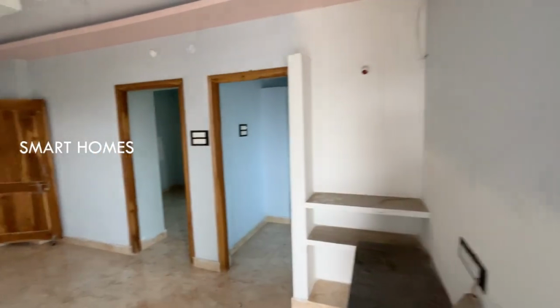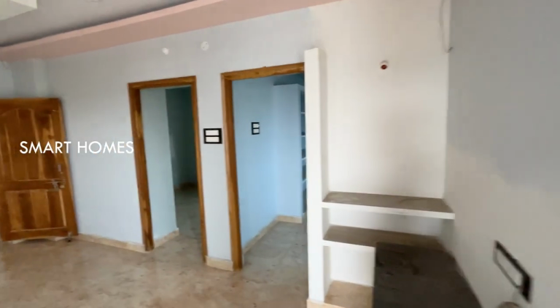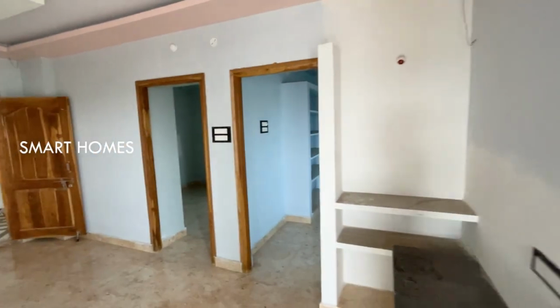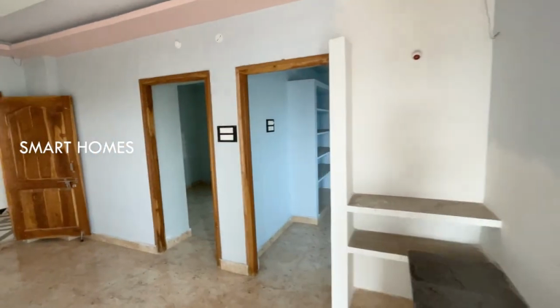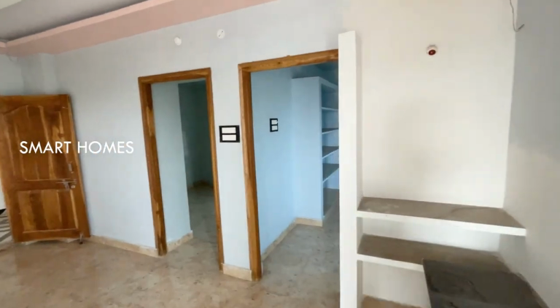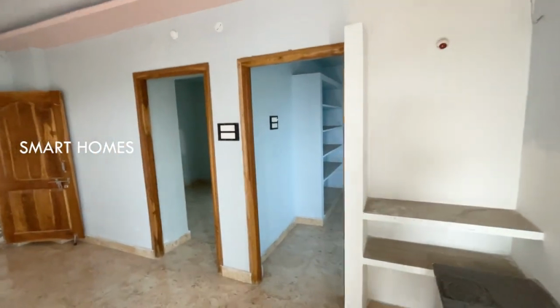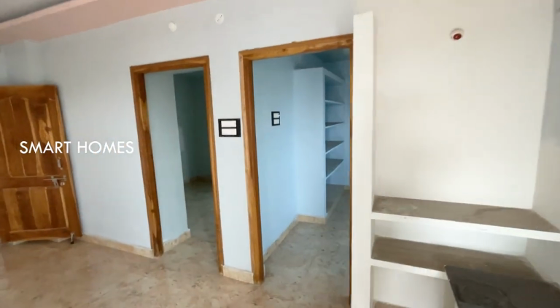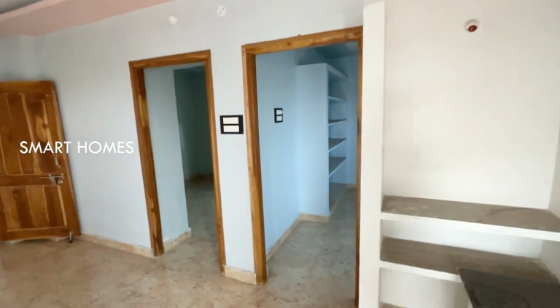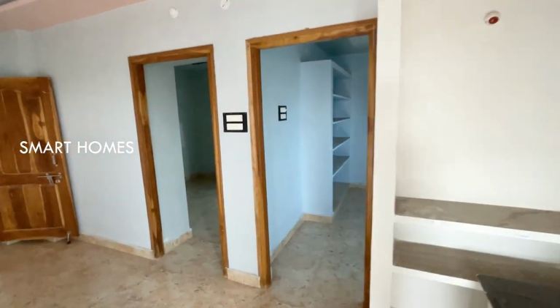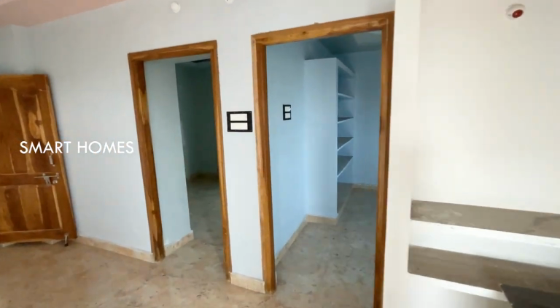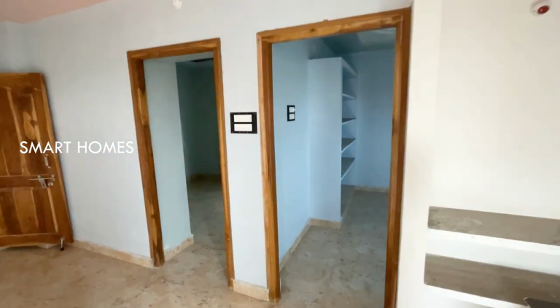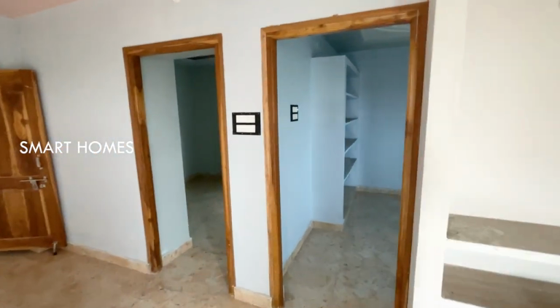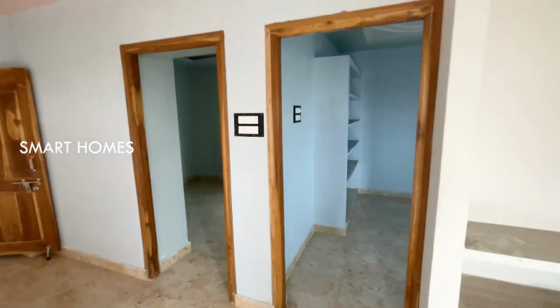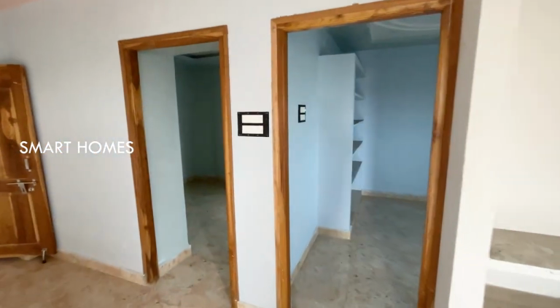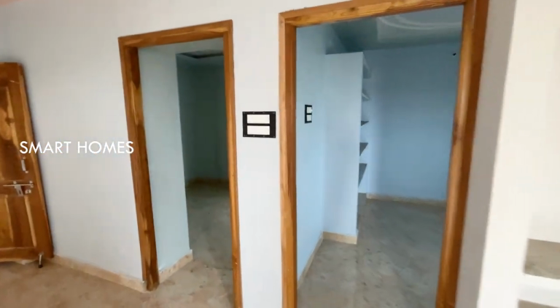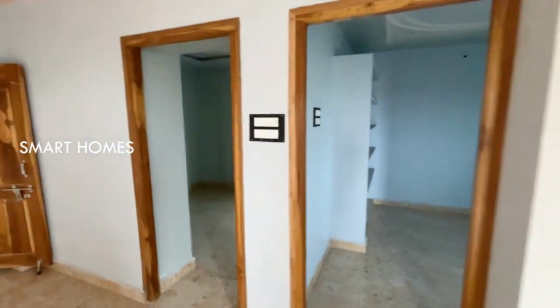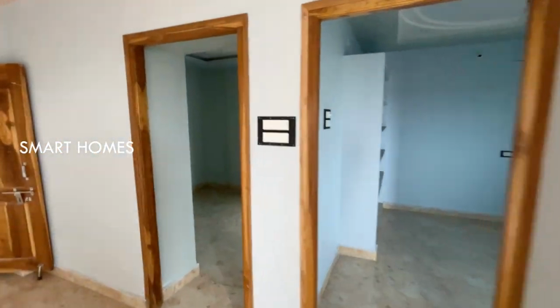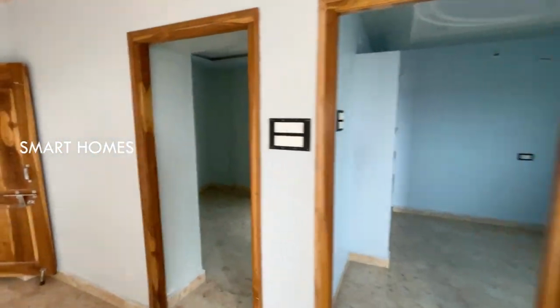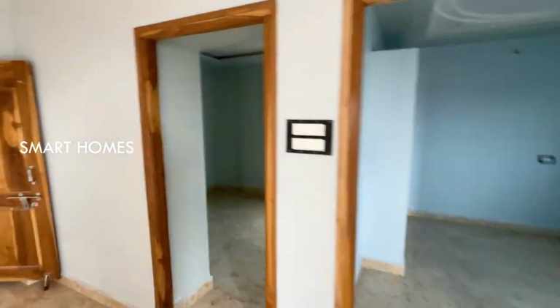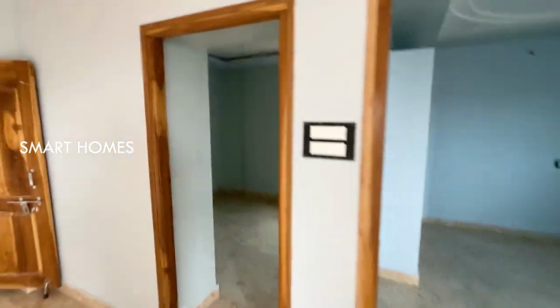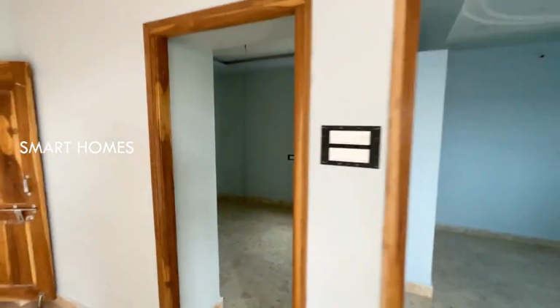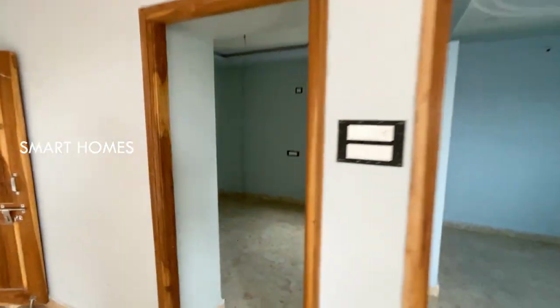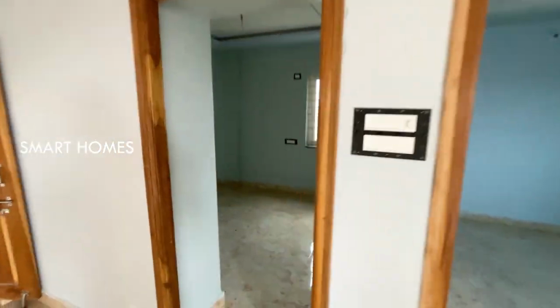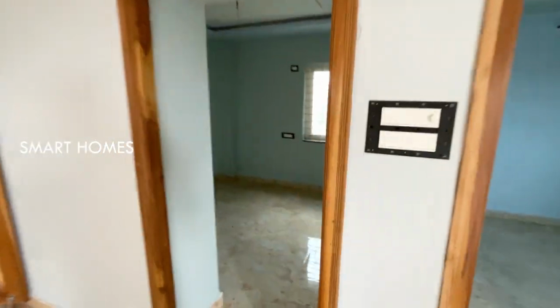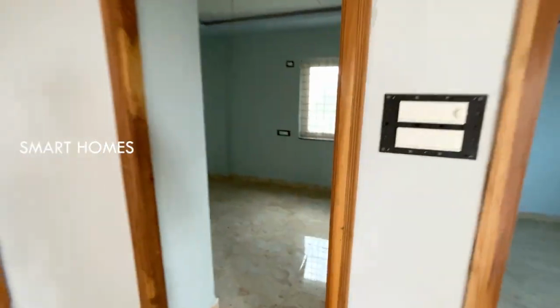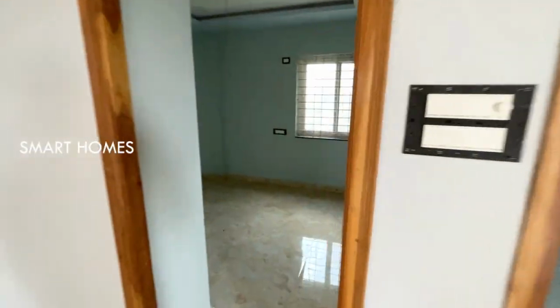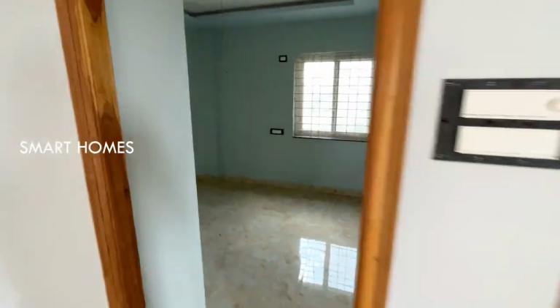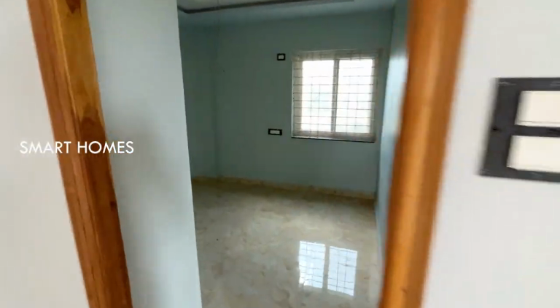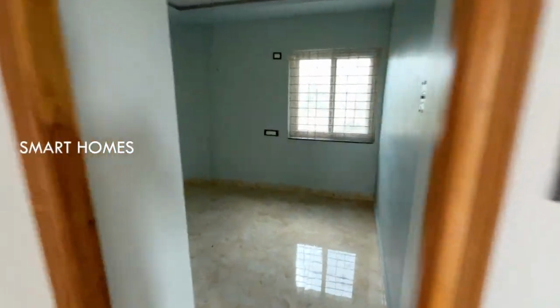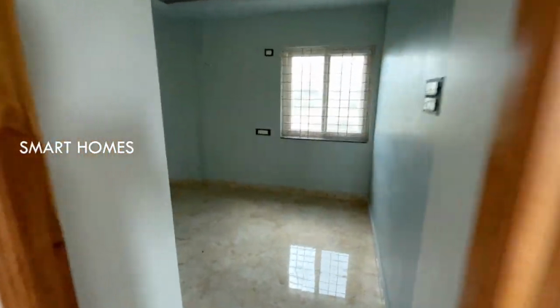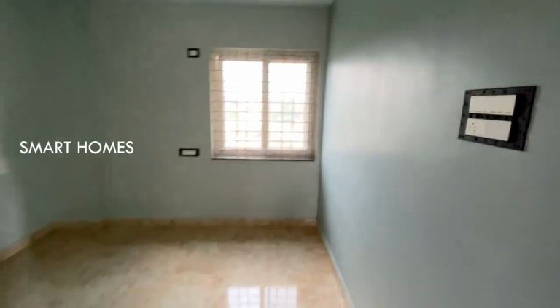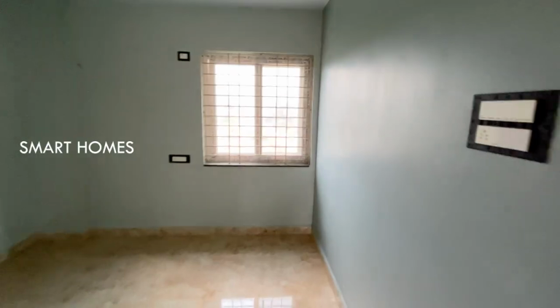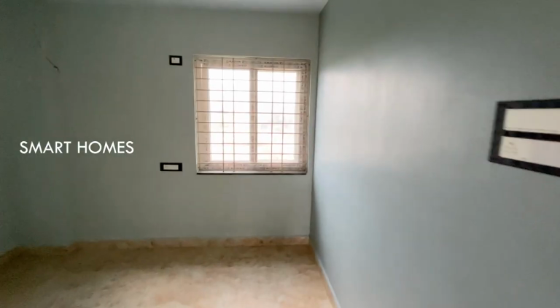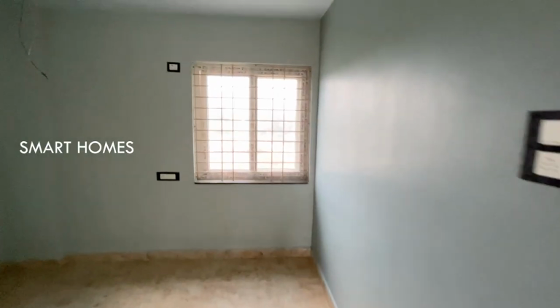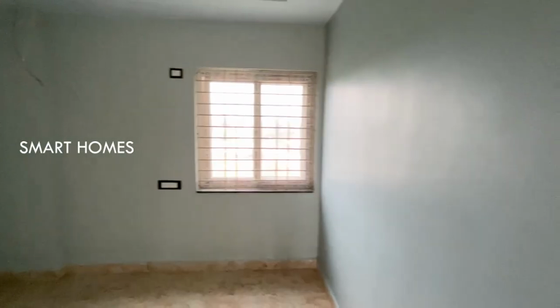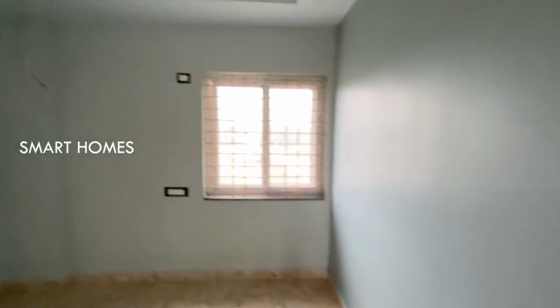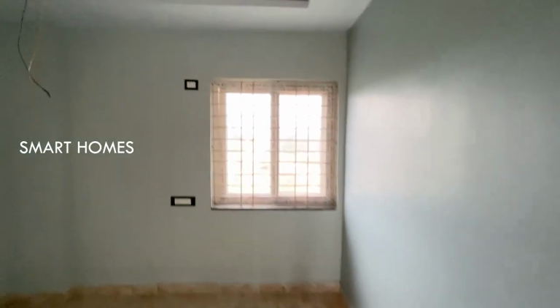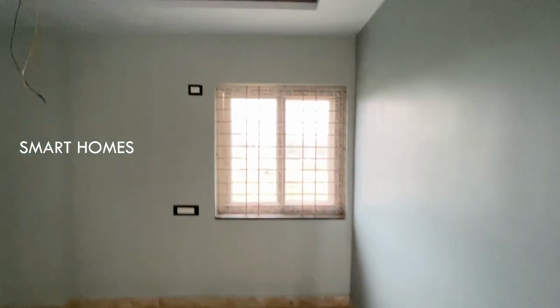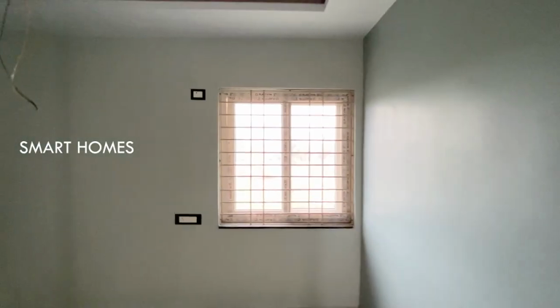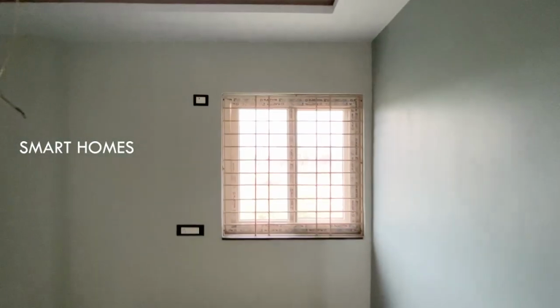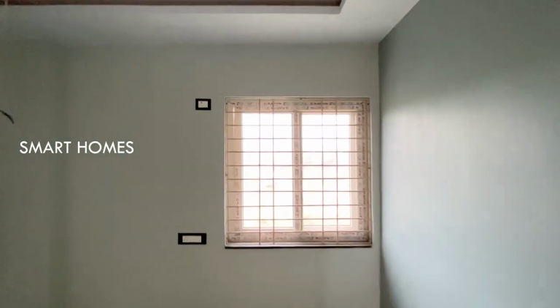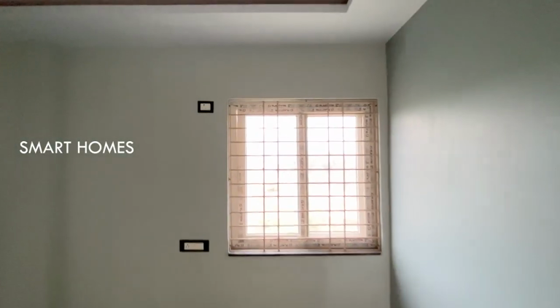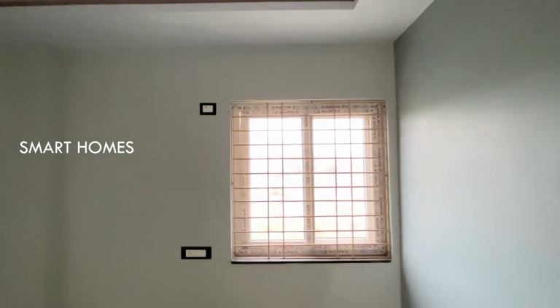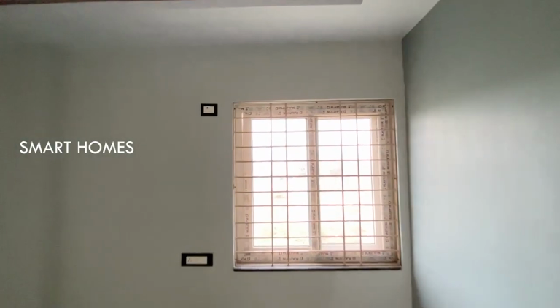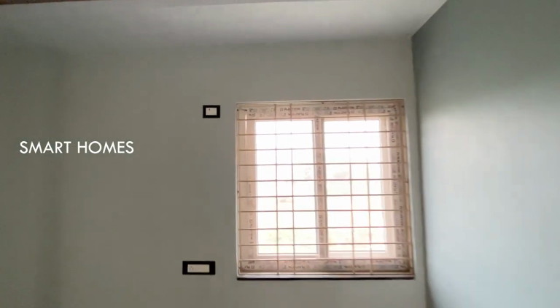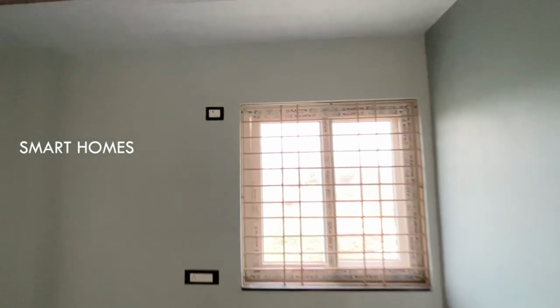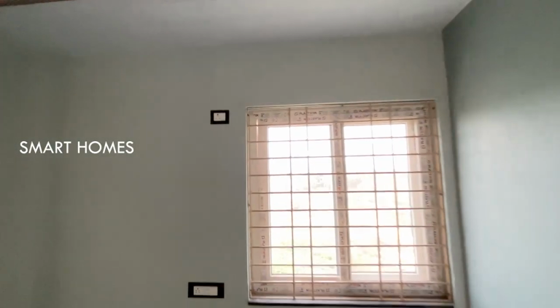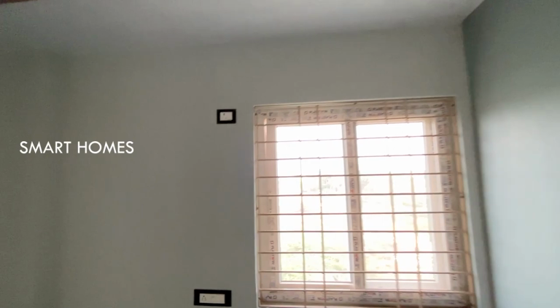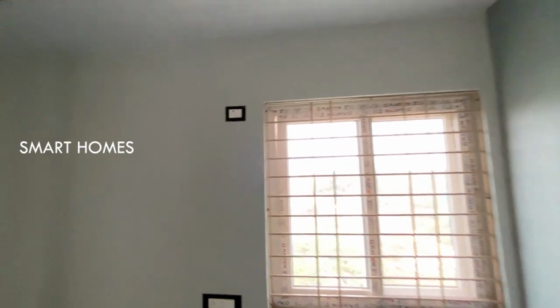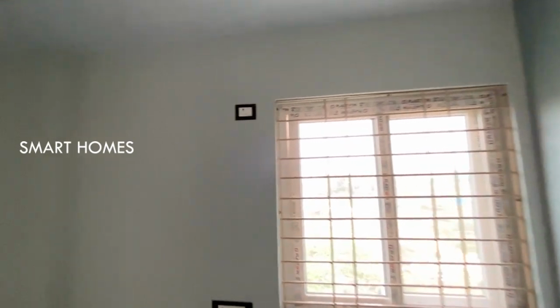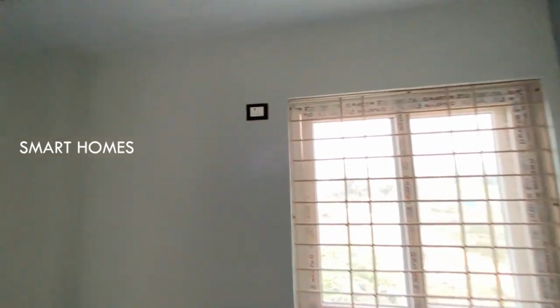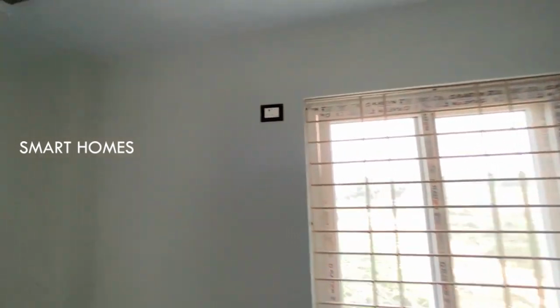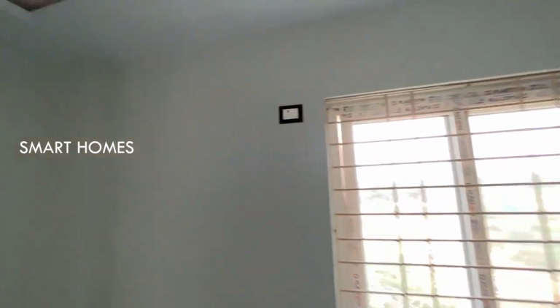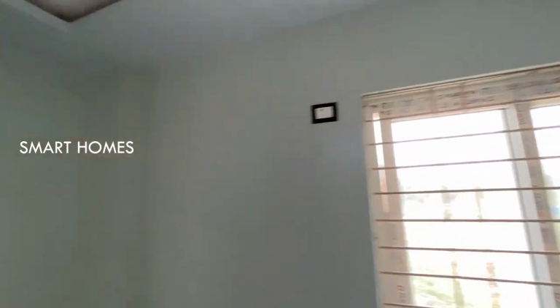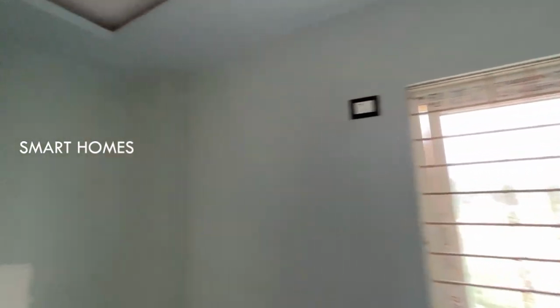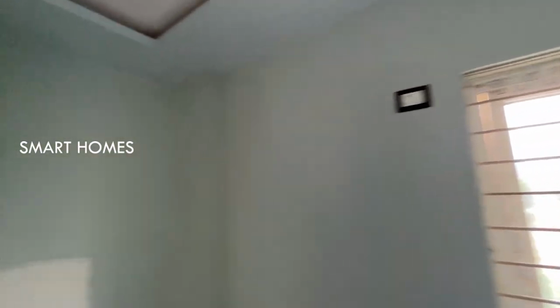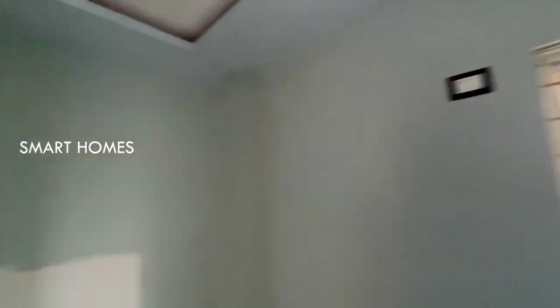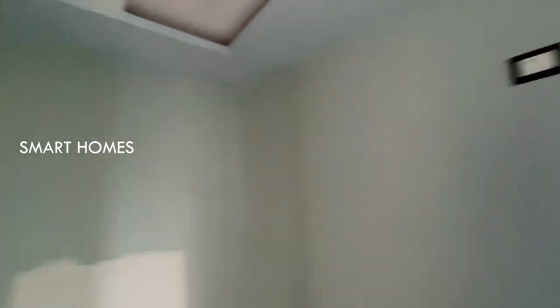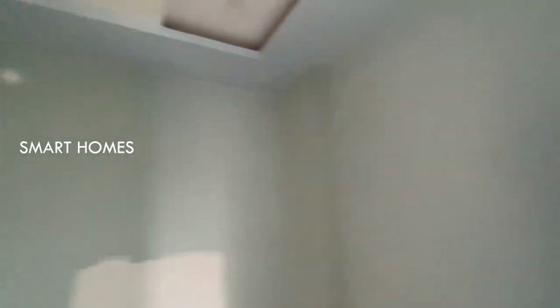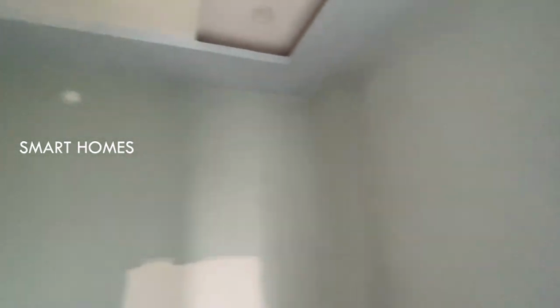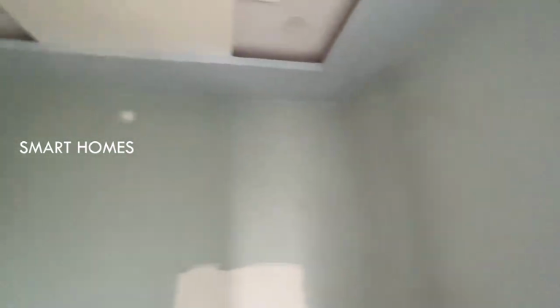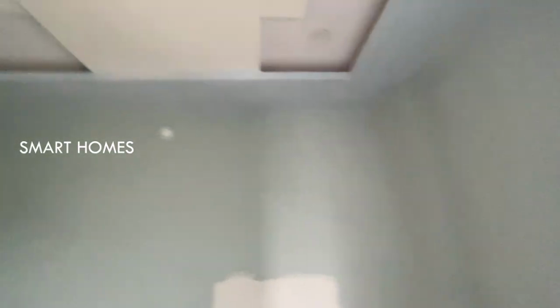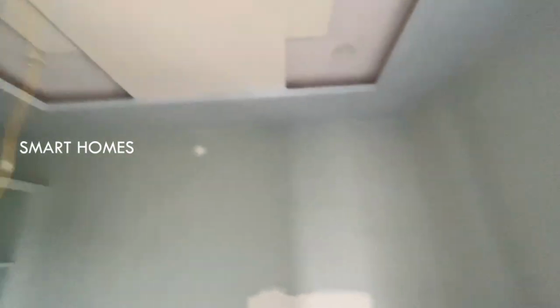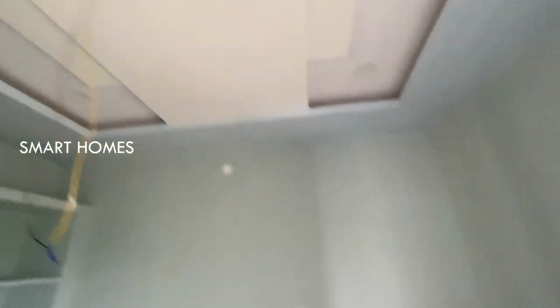The floor is a small house area. Here is the children's bedroom. The bedroom is covered with paint and is ready.